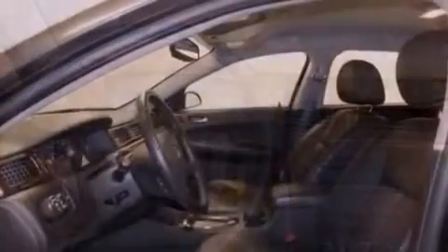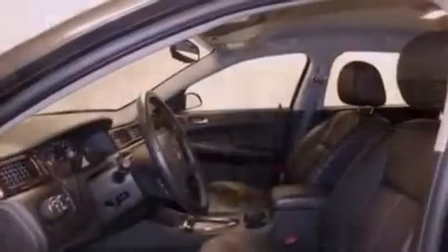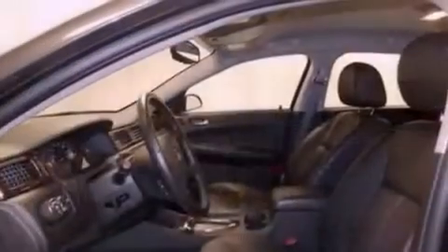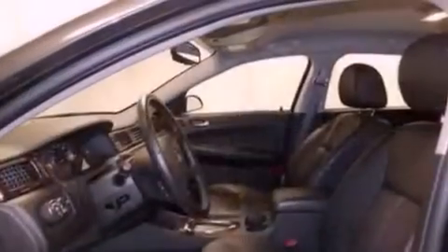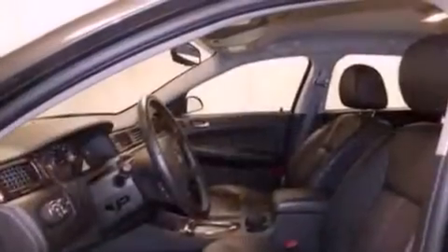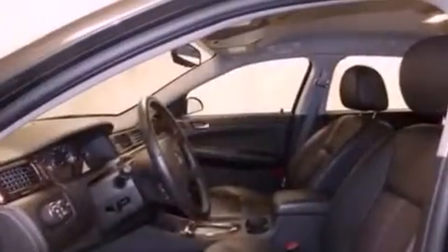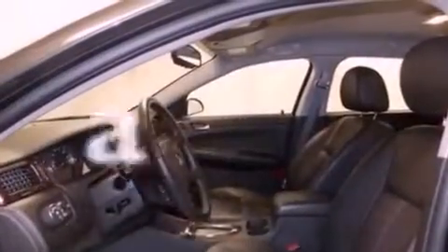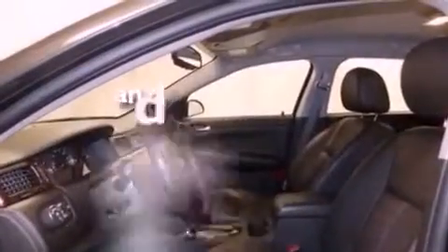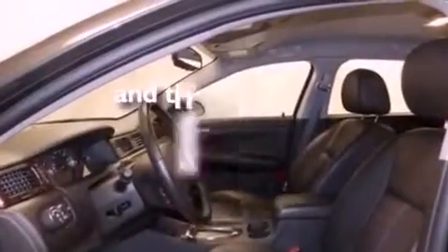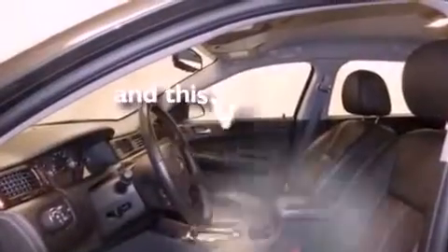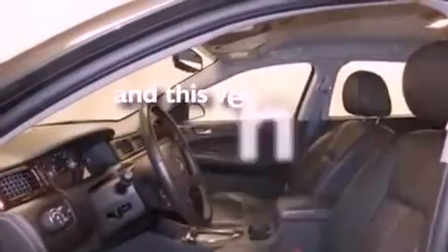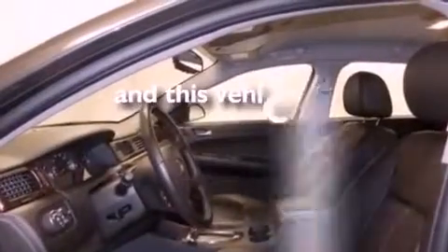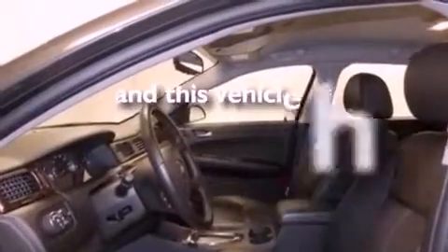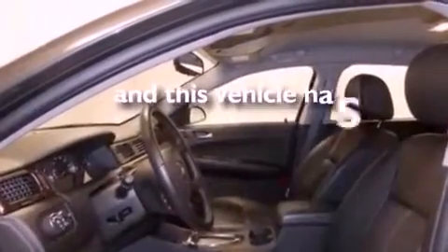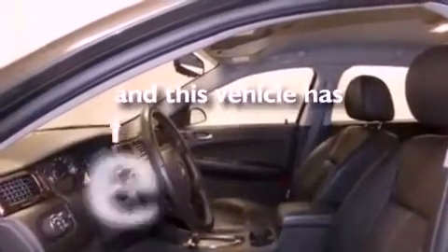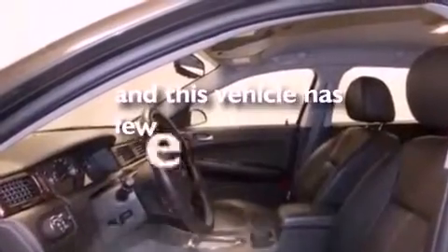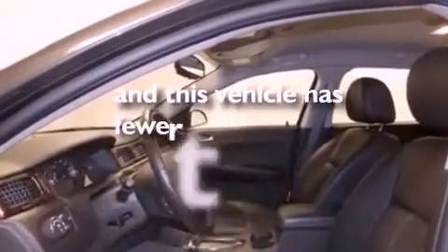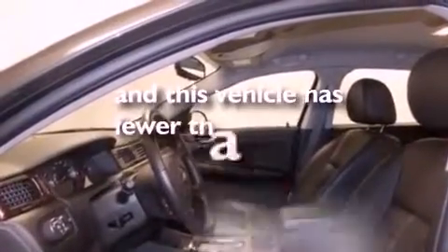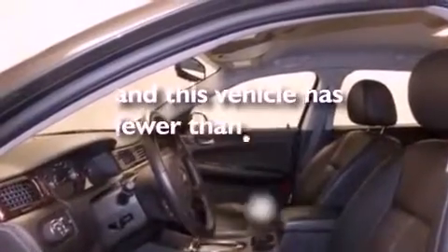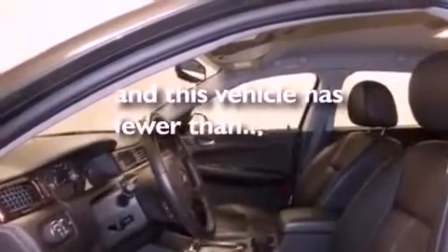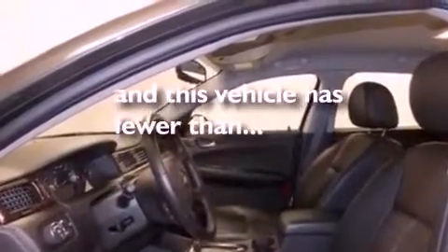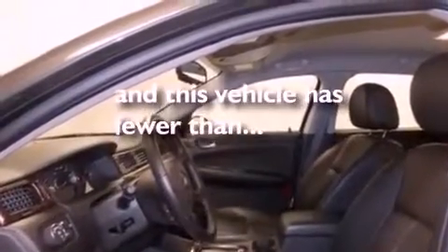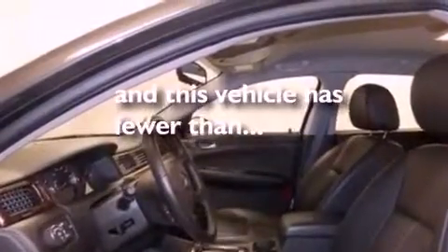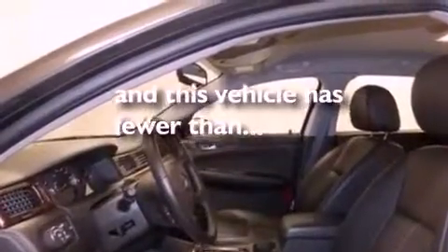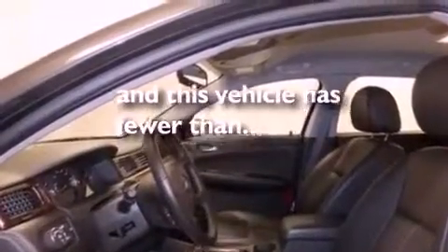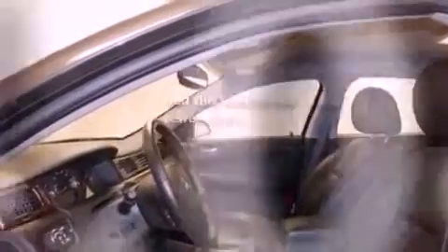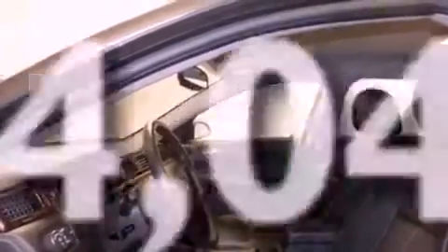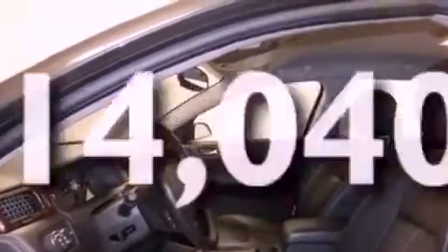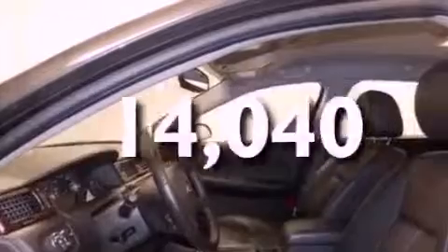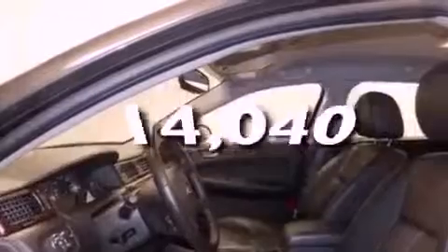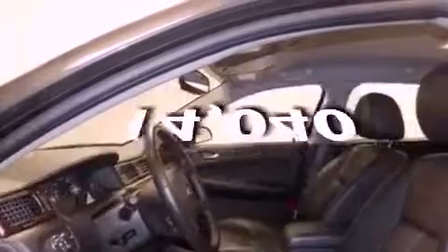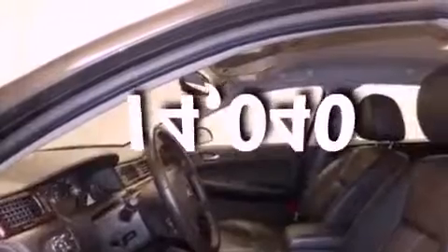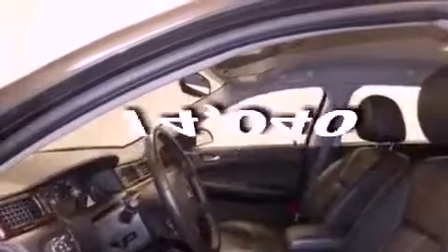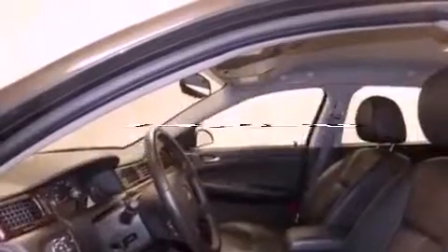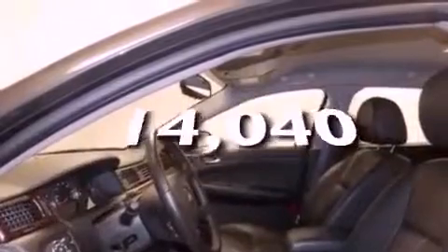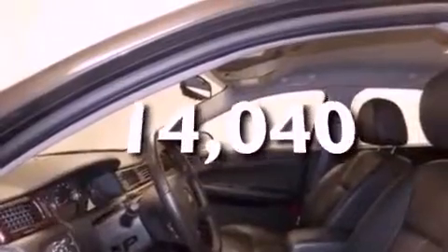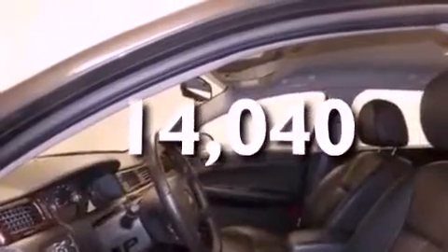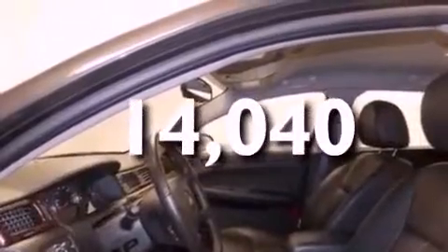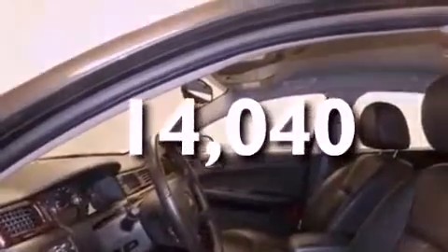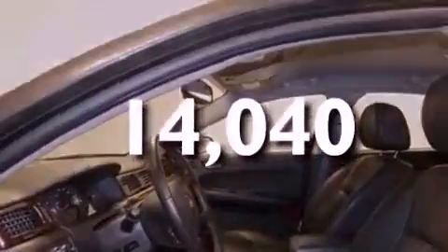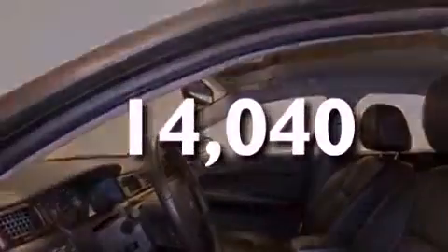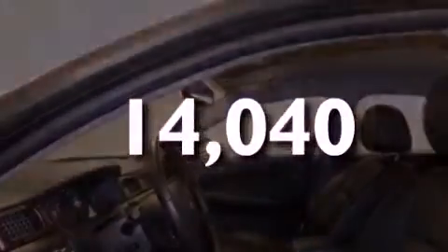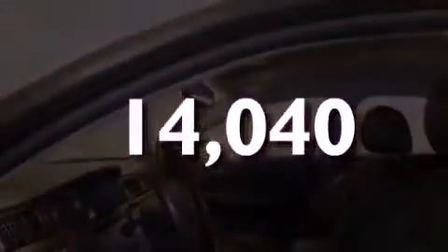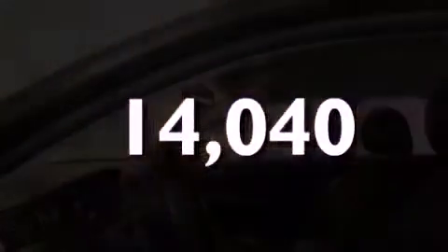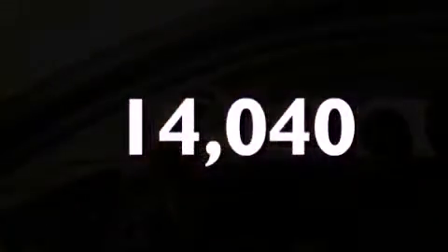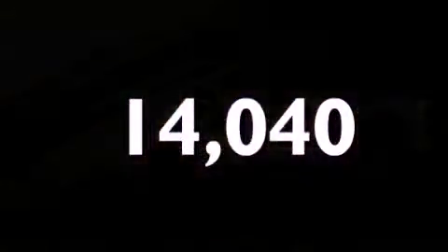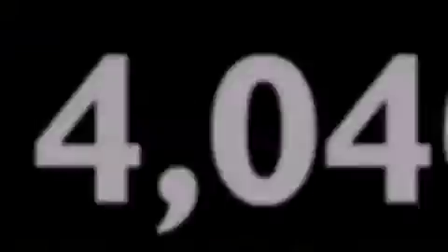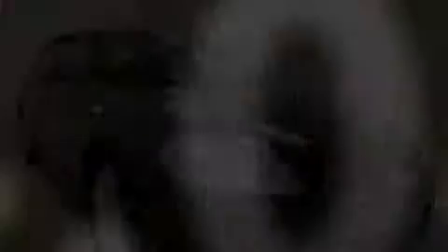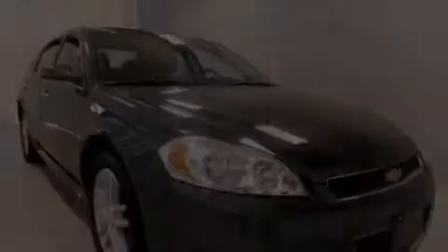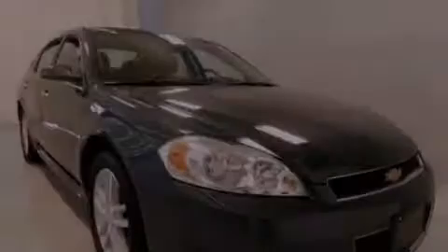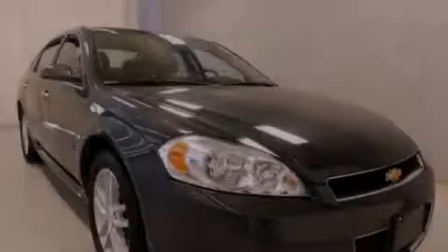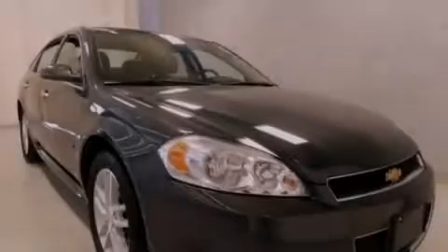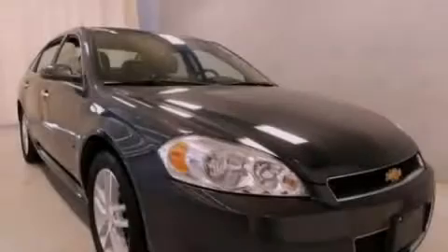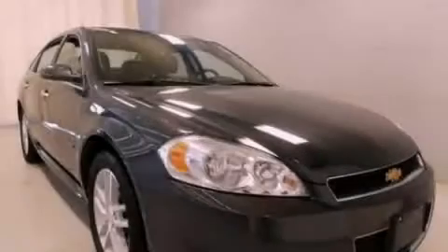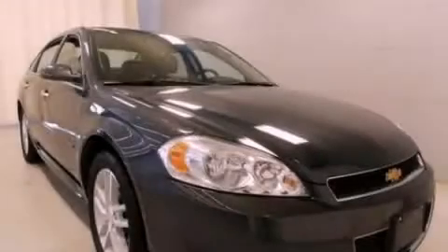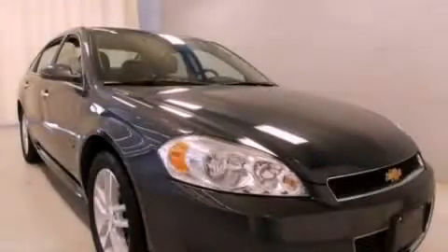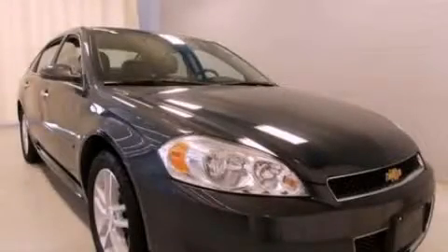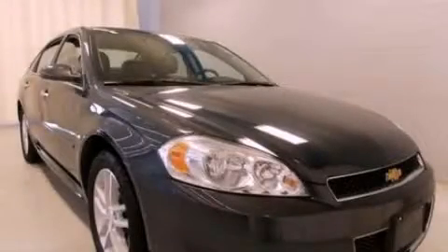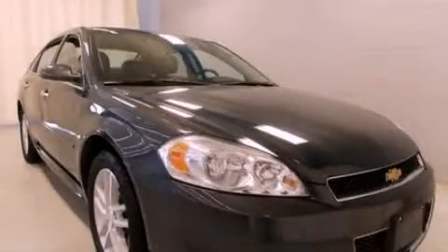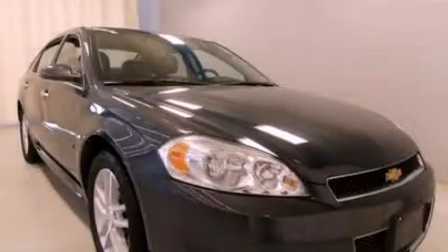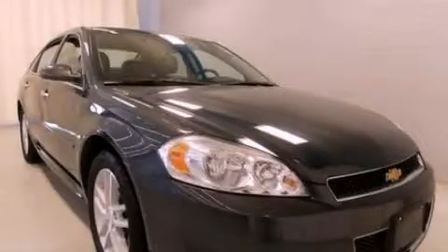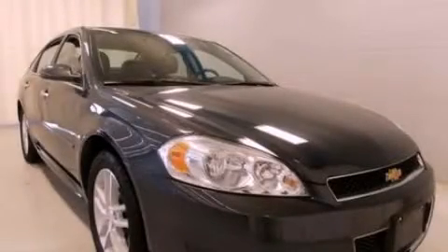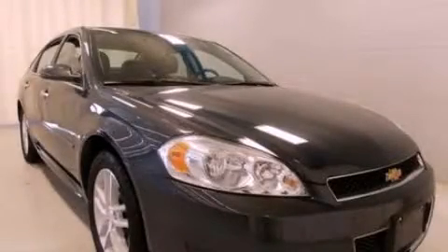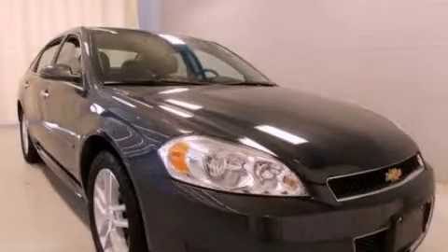This vehicle has fewer than 15,000 miles on the odometer. Stop by today and test drive this vehicle for yourself.